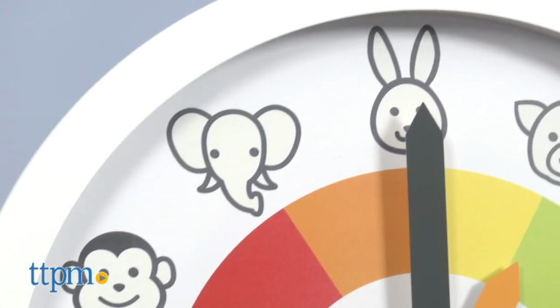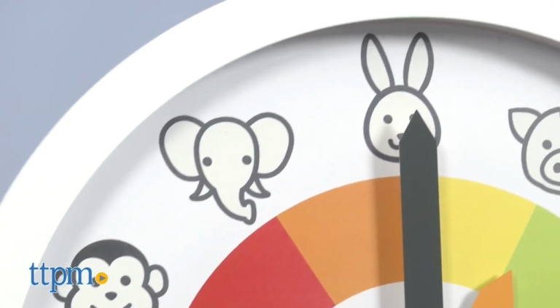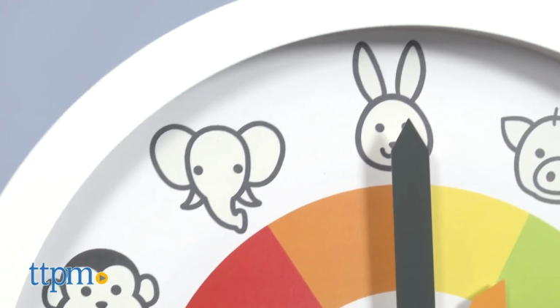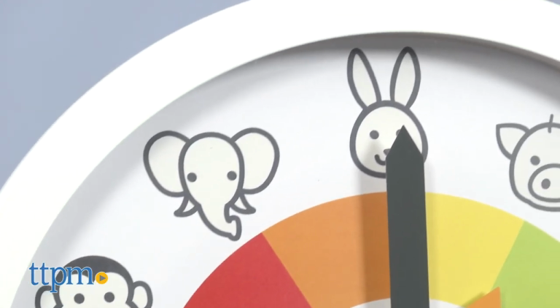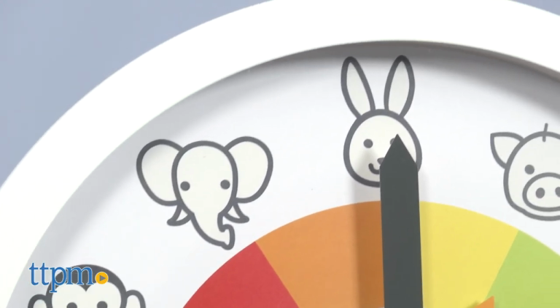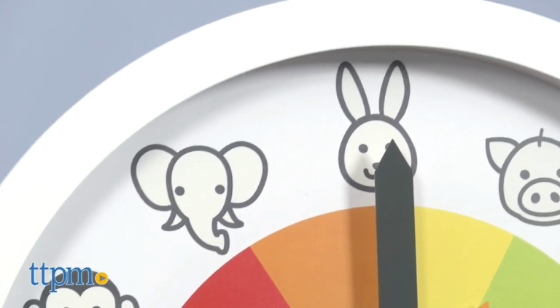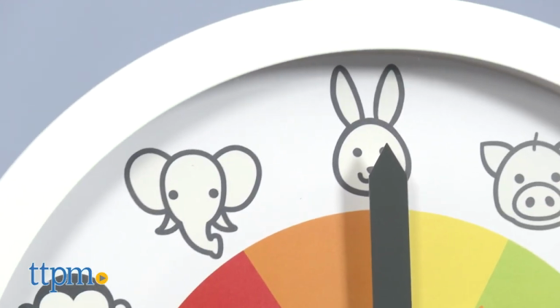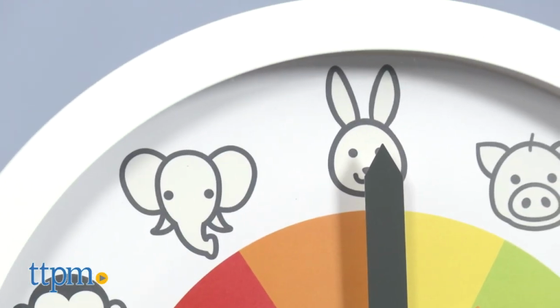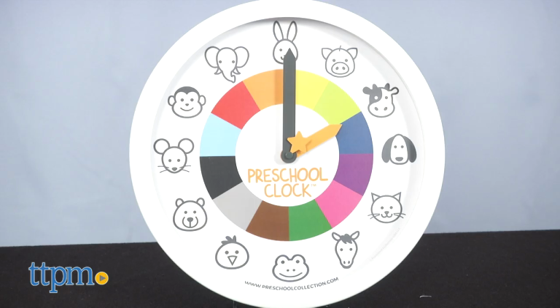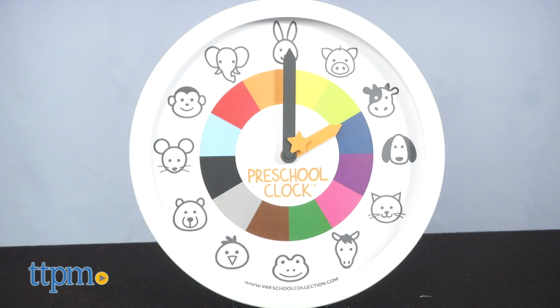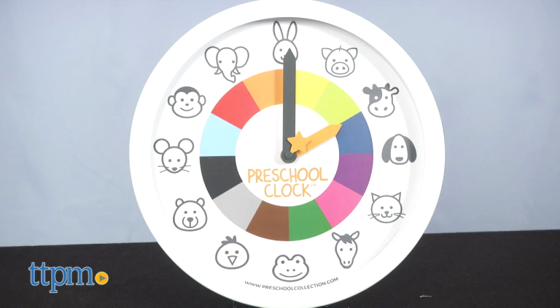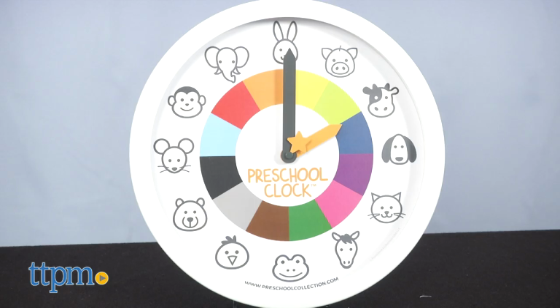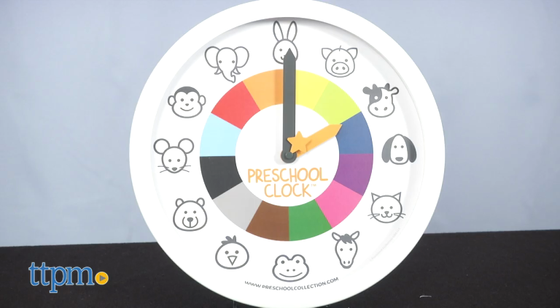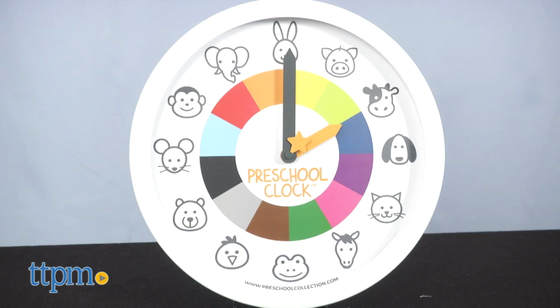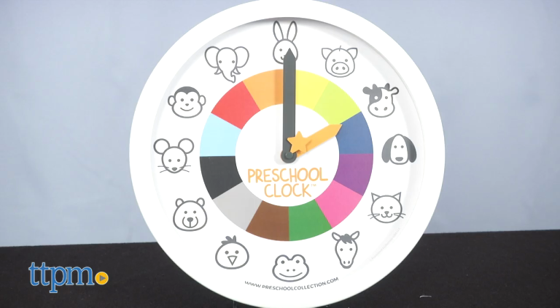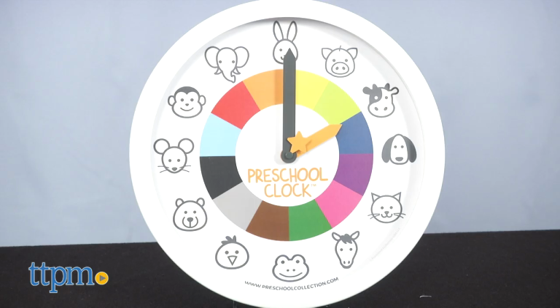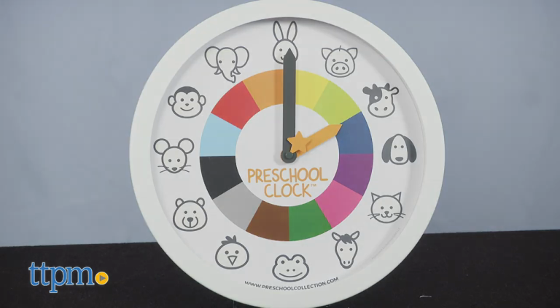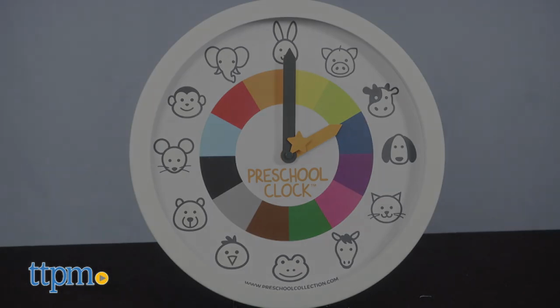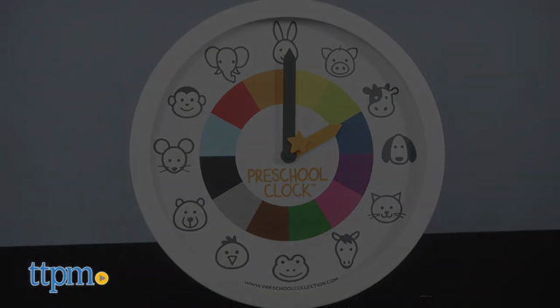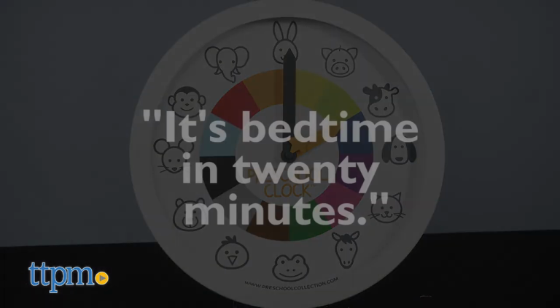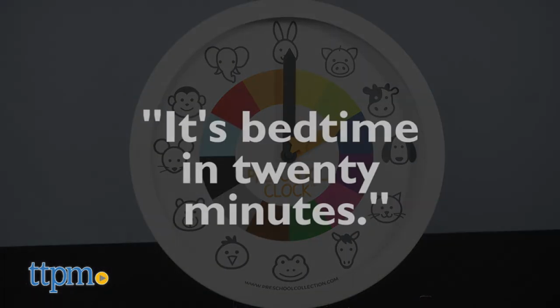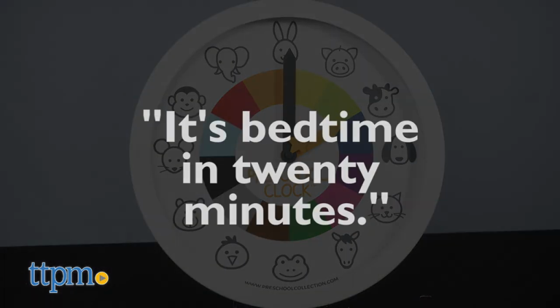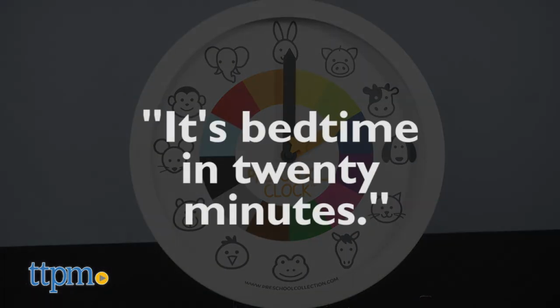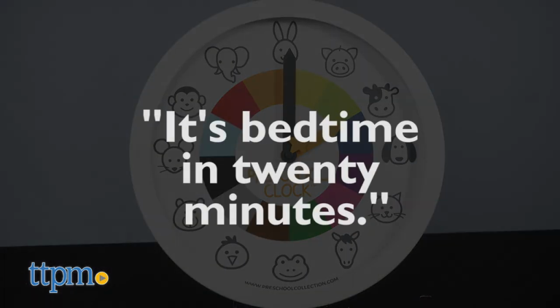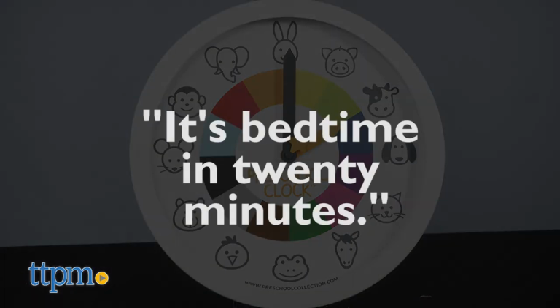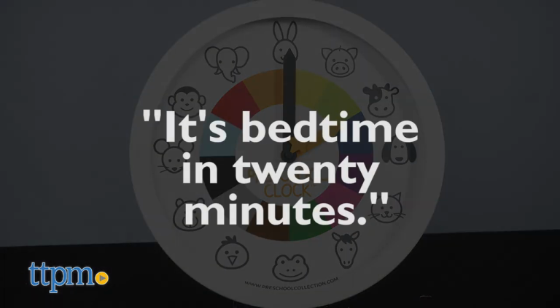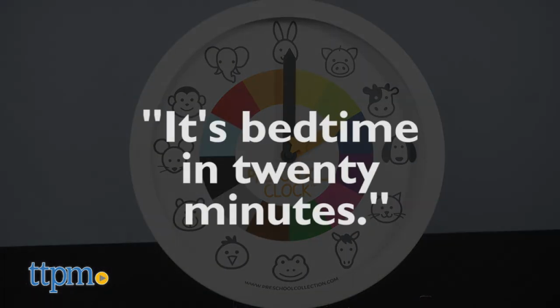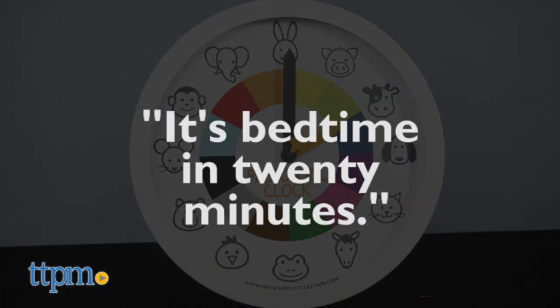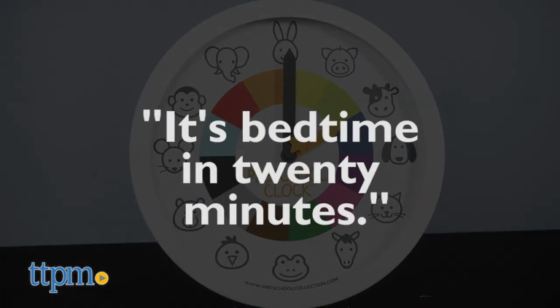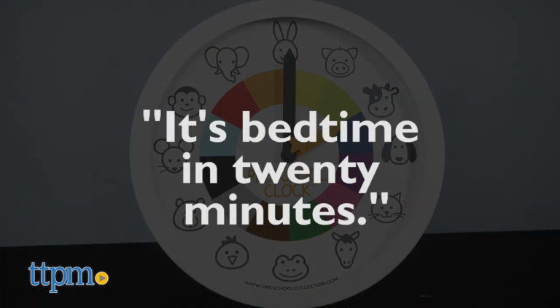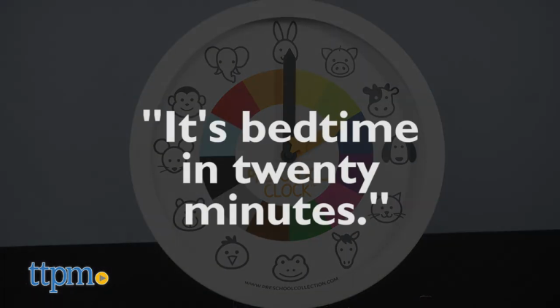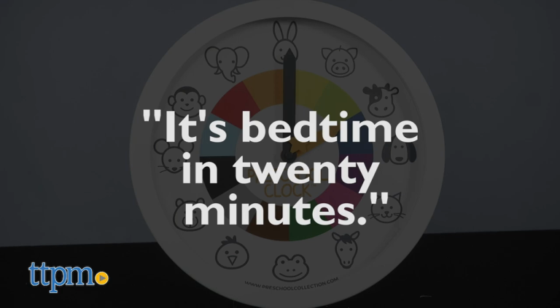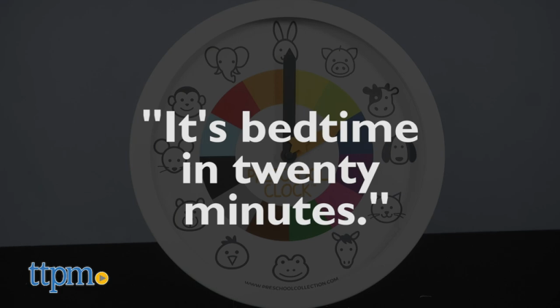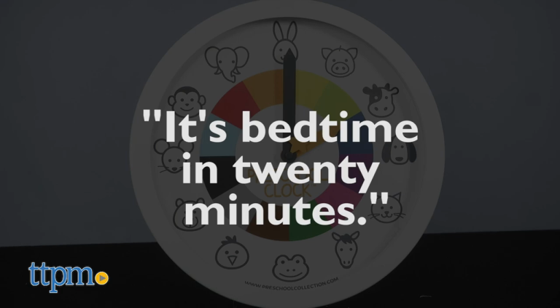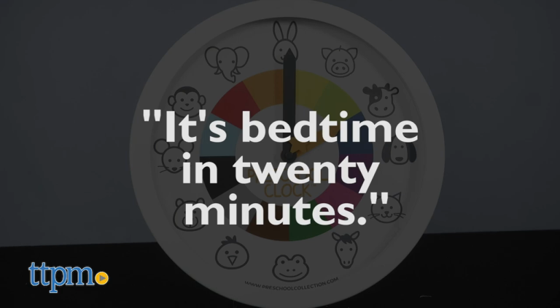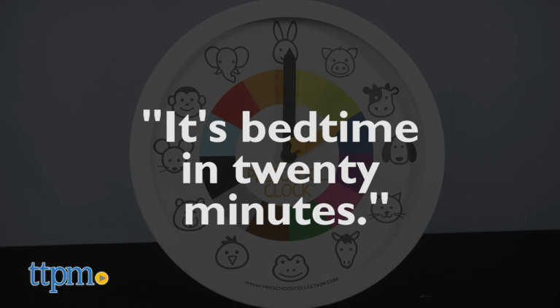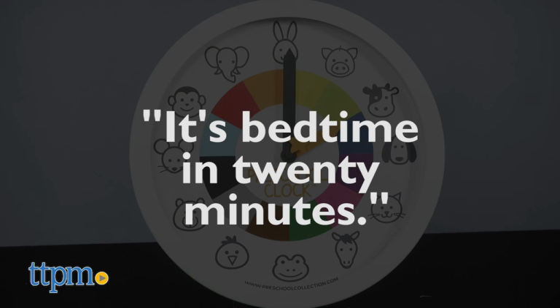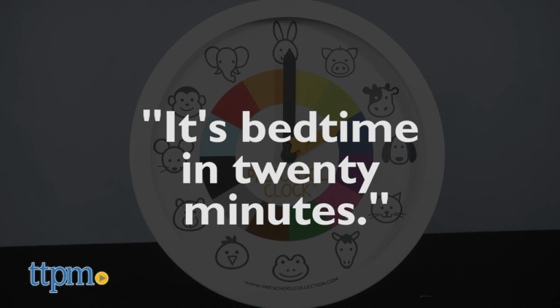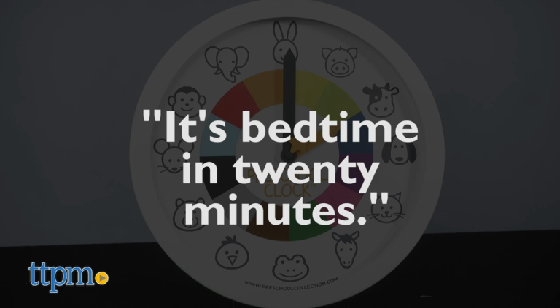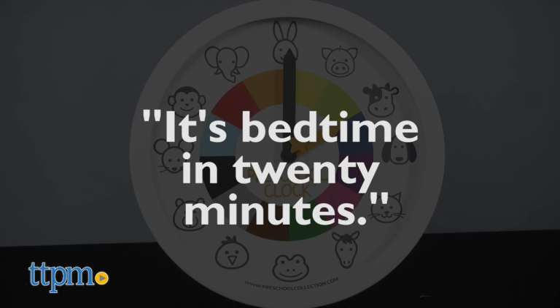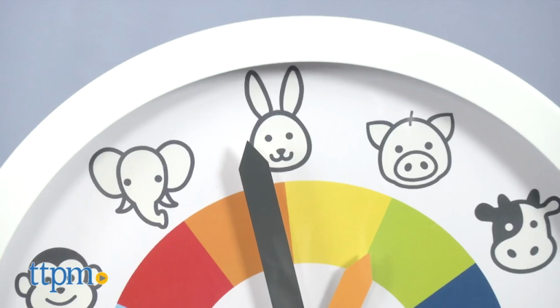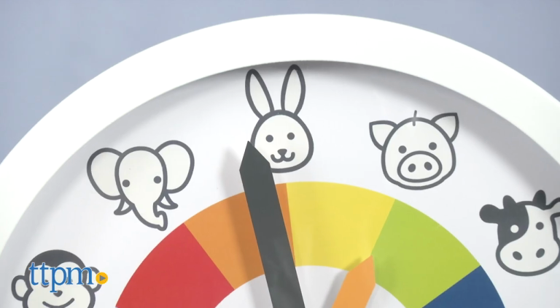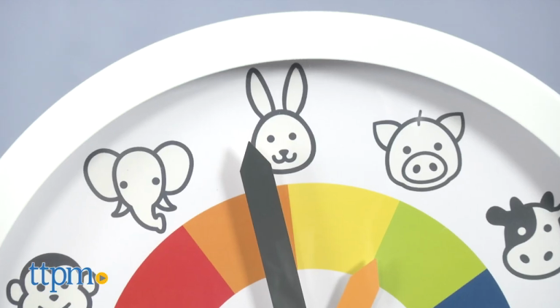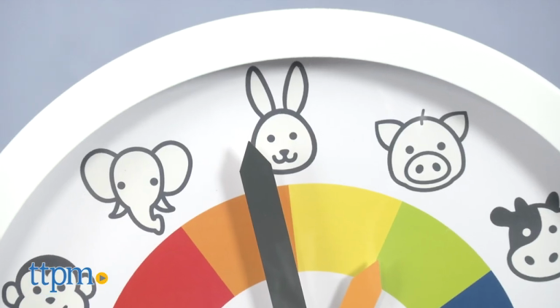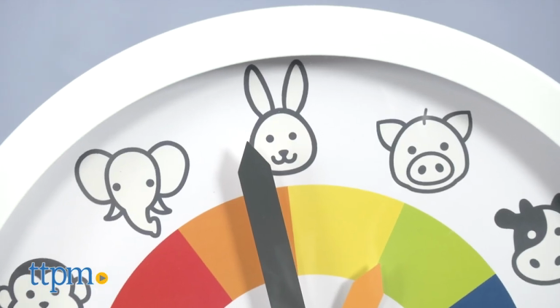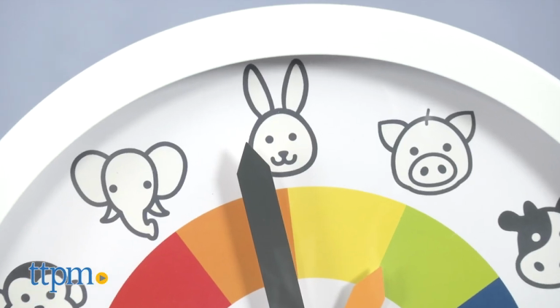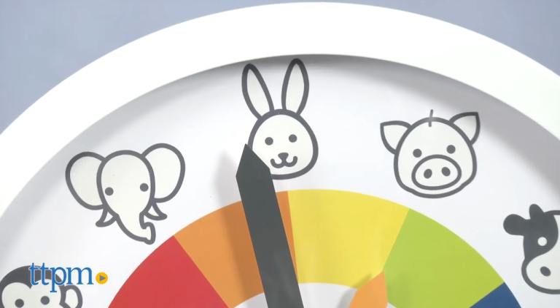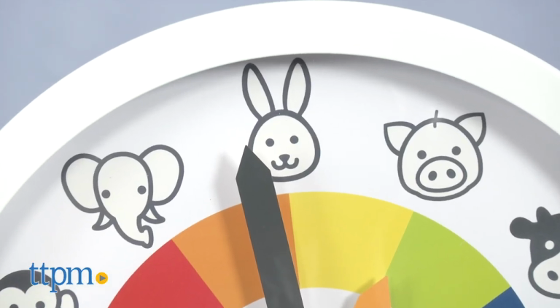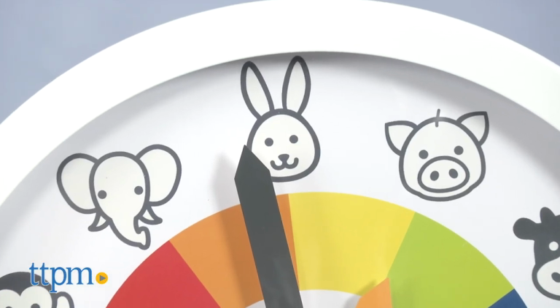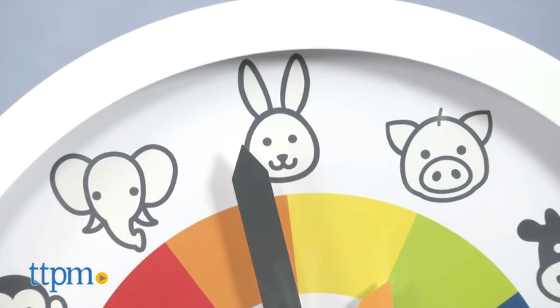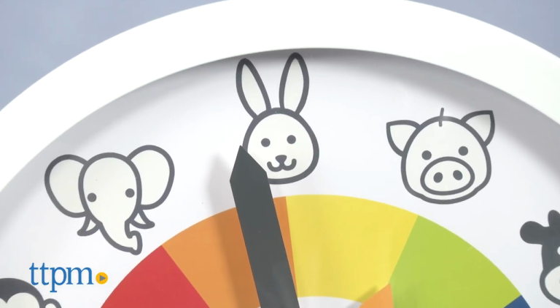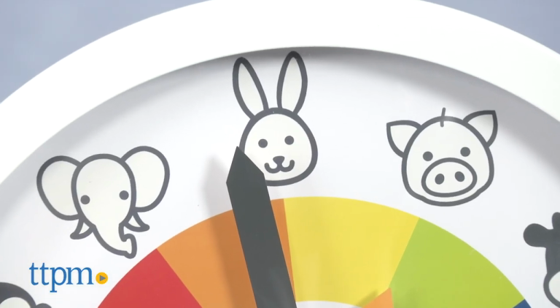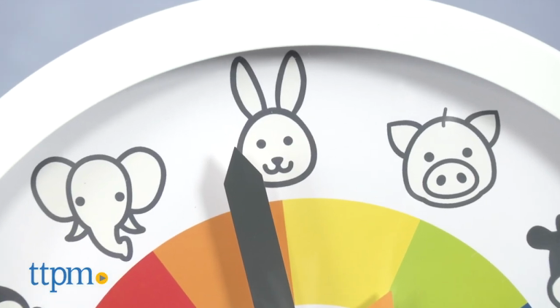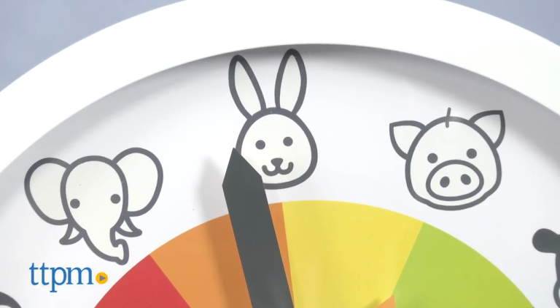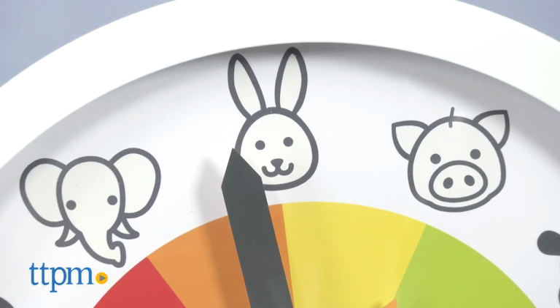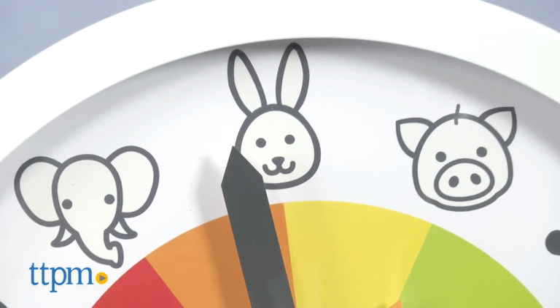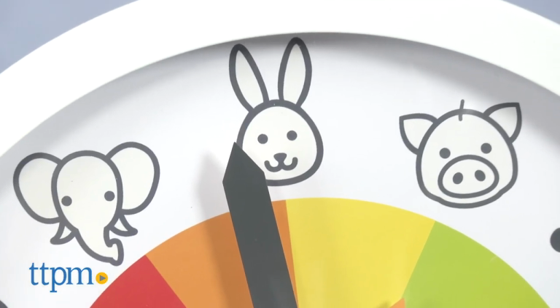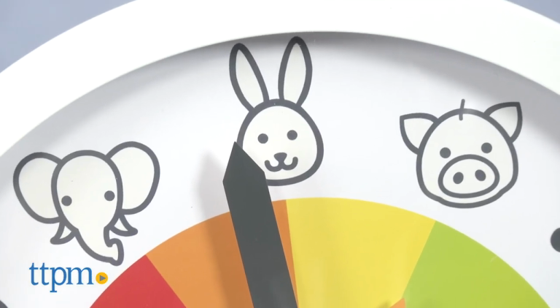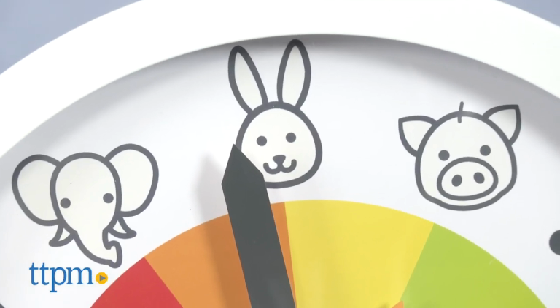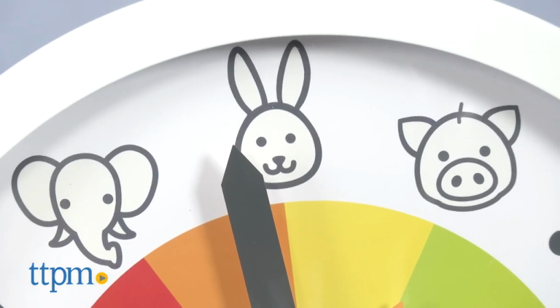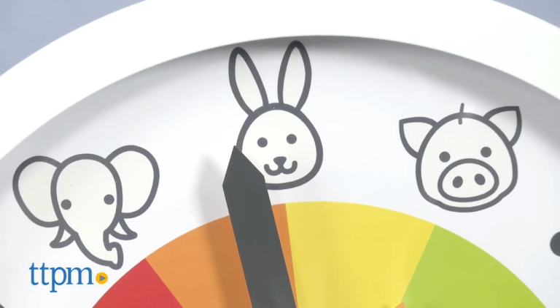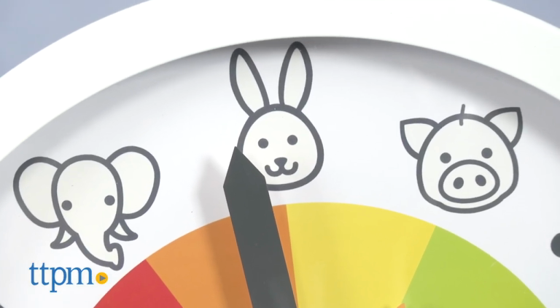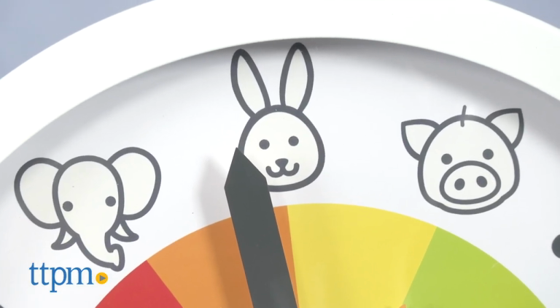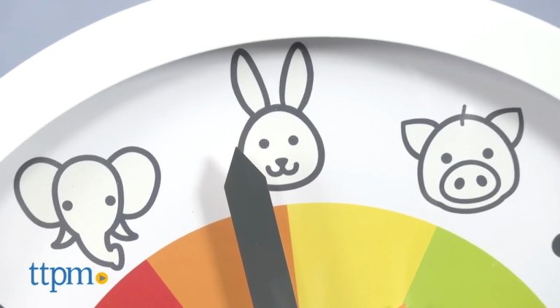Here's how you use them. Instead of saying it's bedtime in 20 minutes, parents say it's bedtime when the big hand reaches the rabbit.